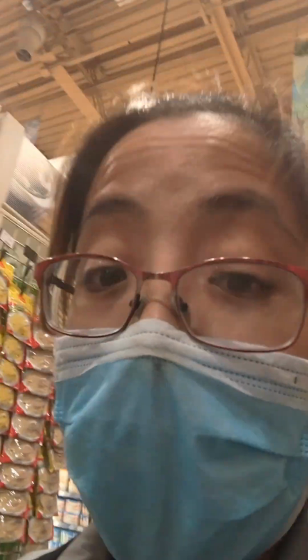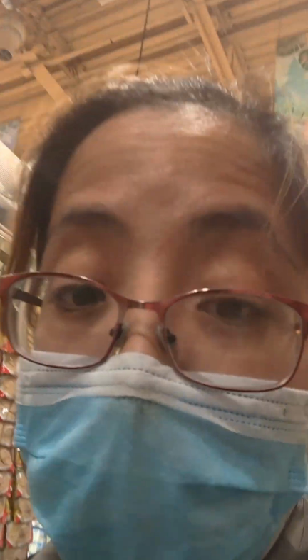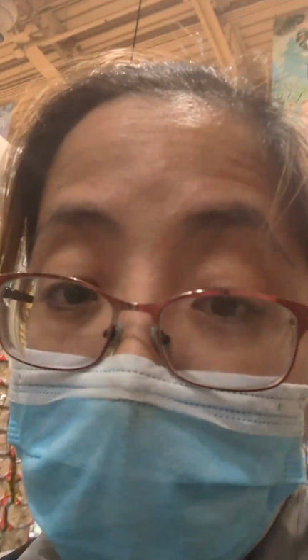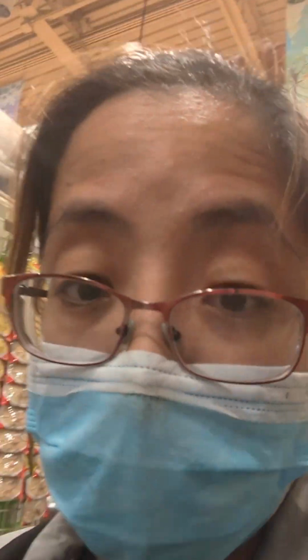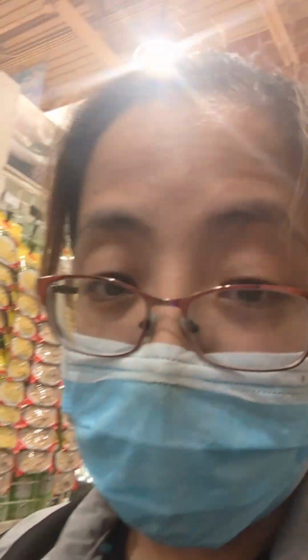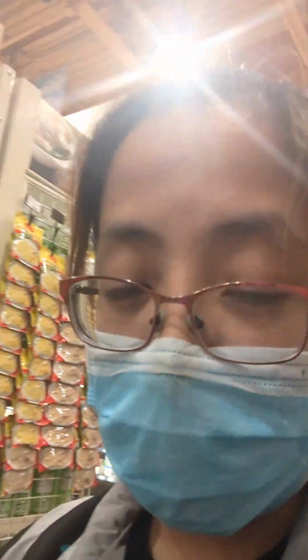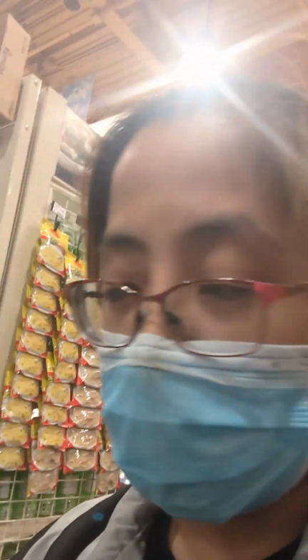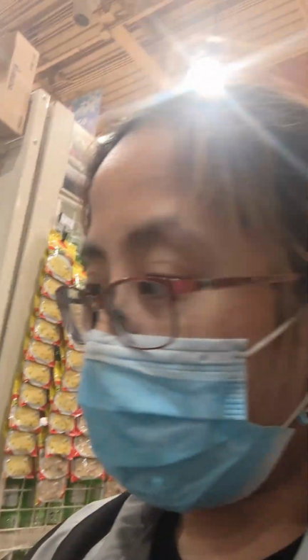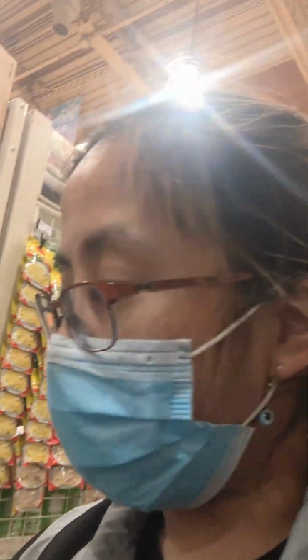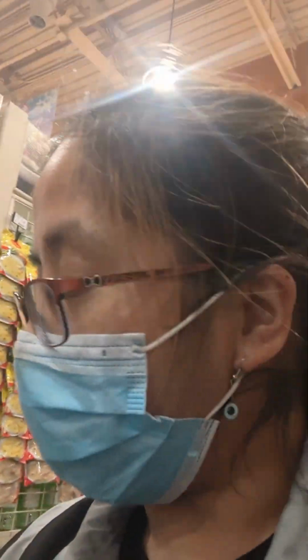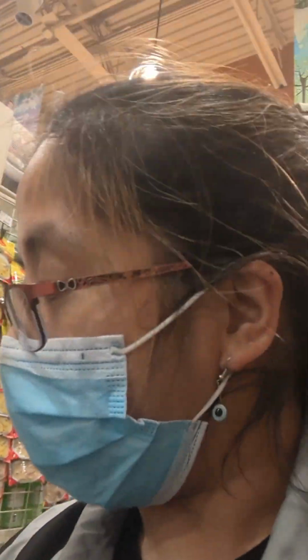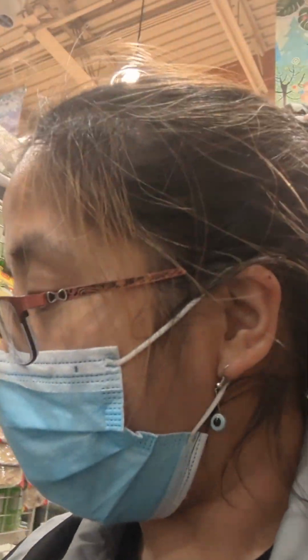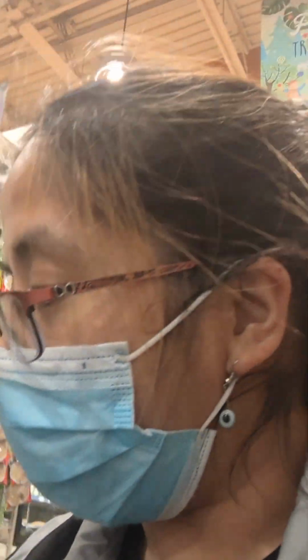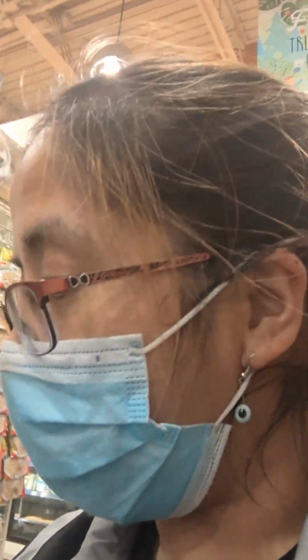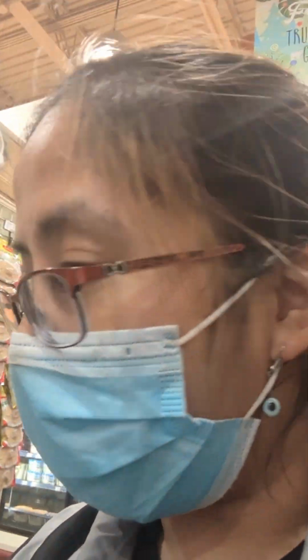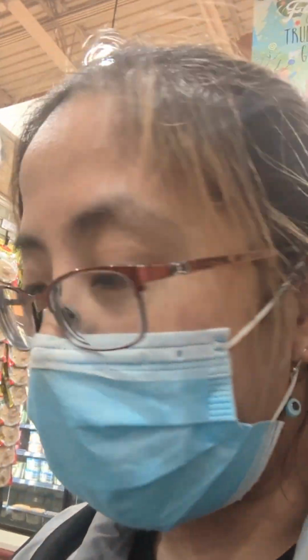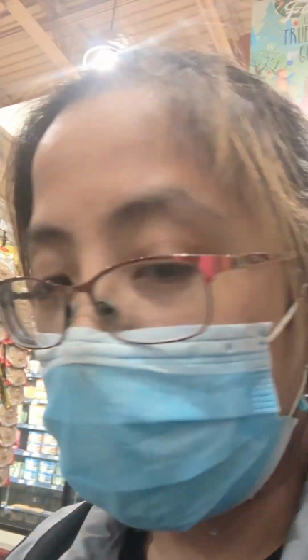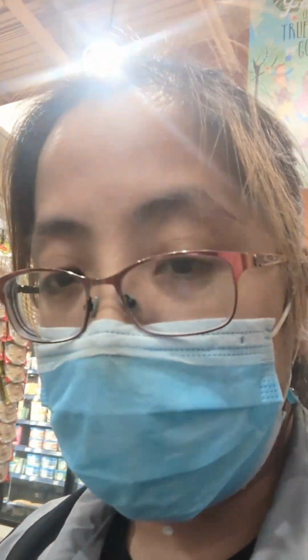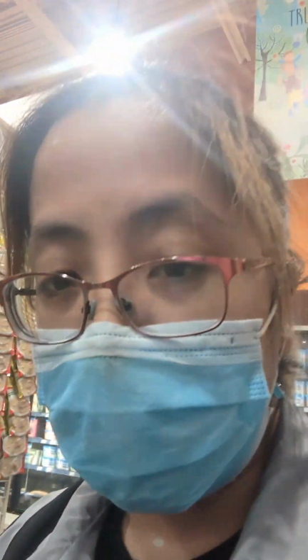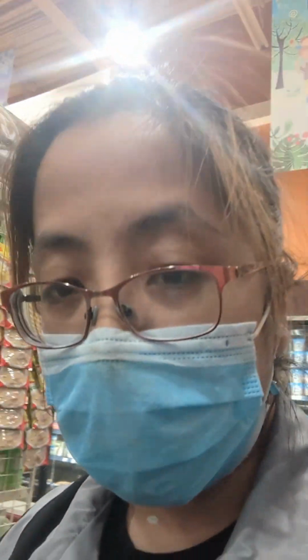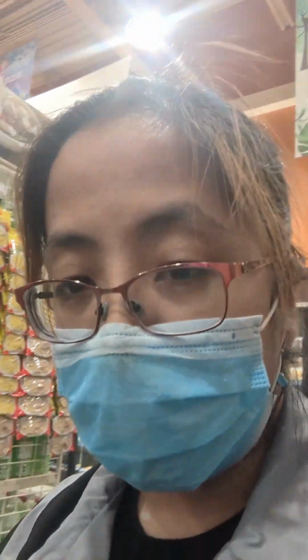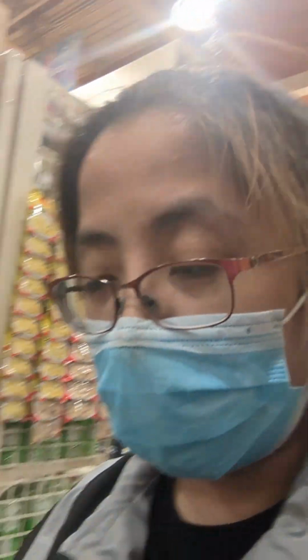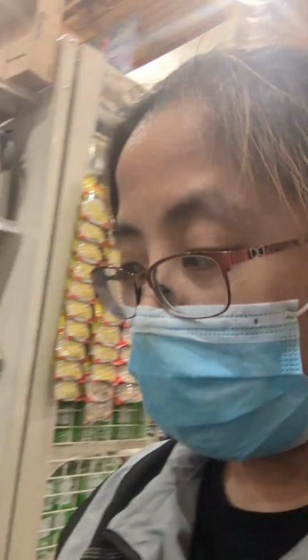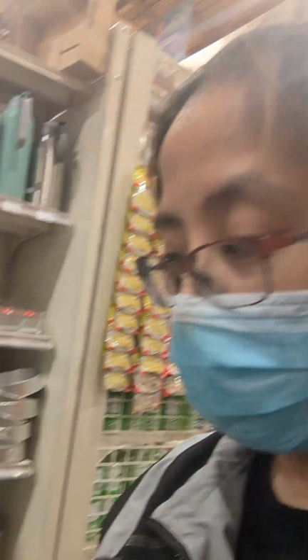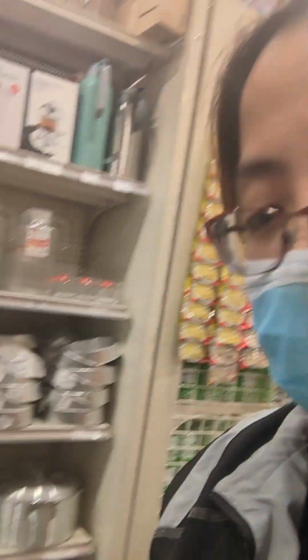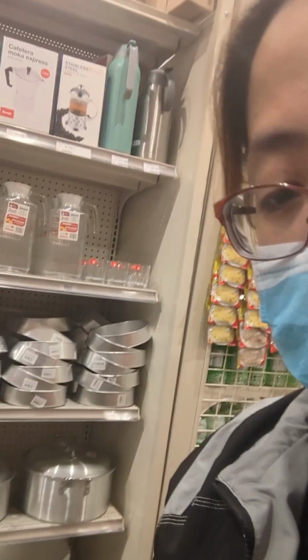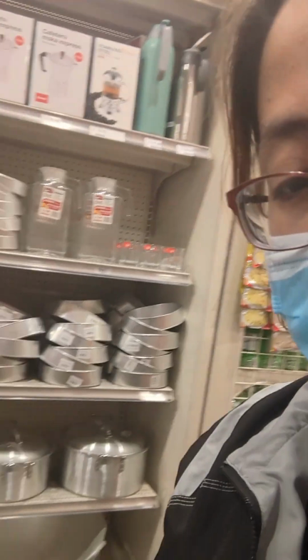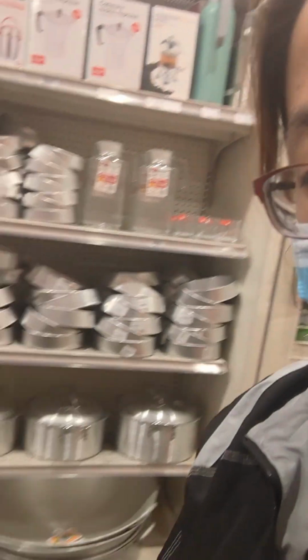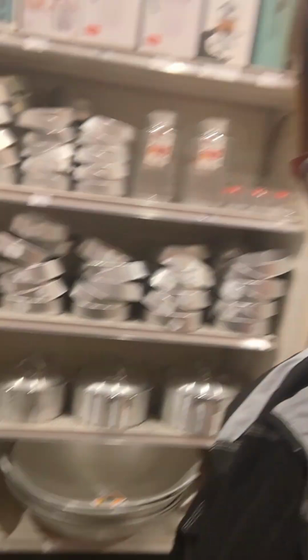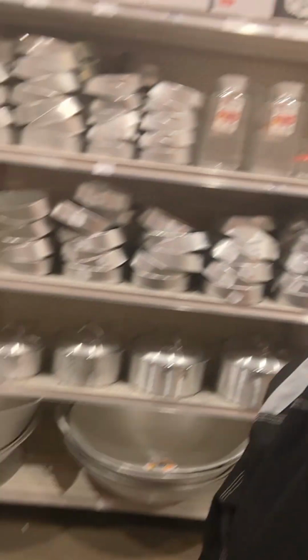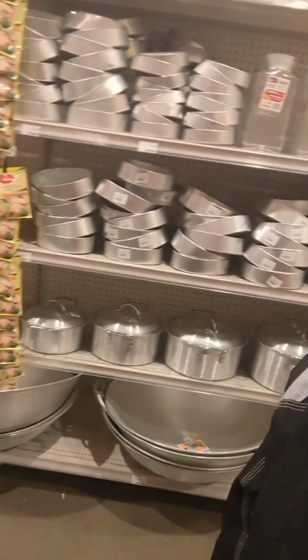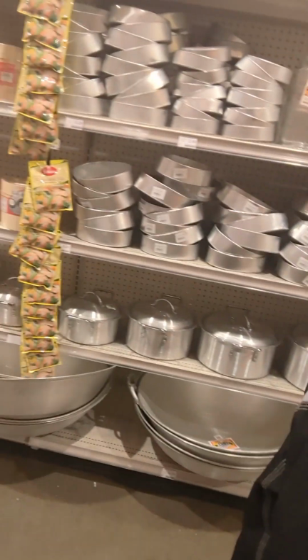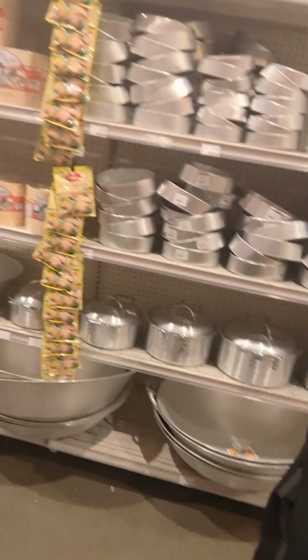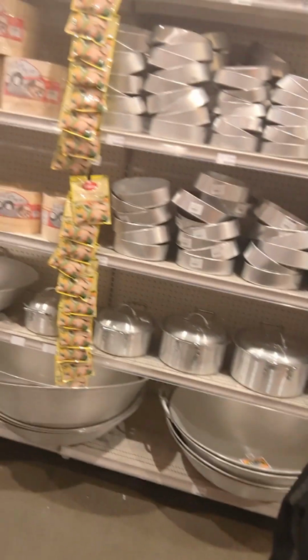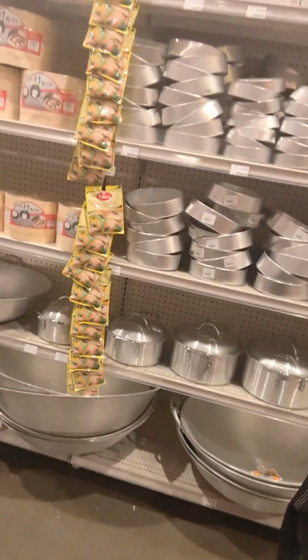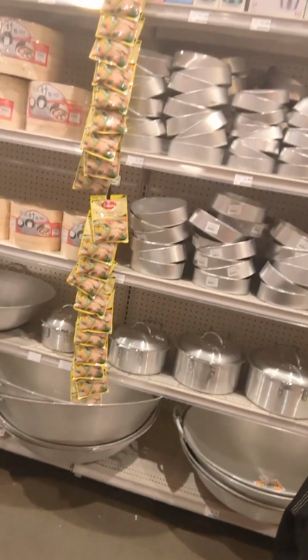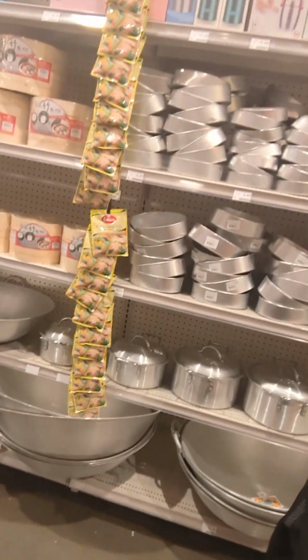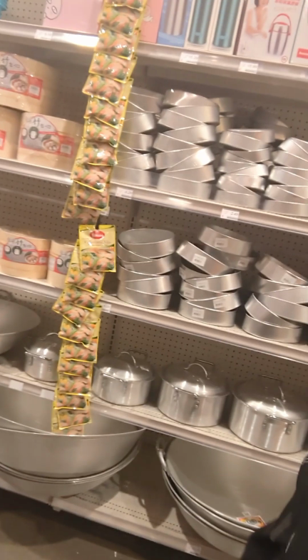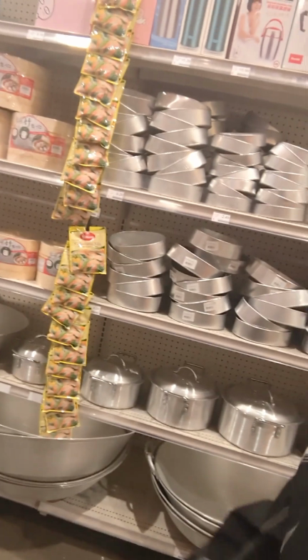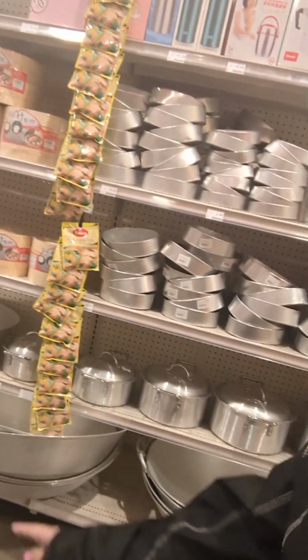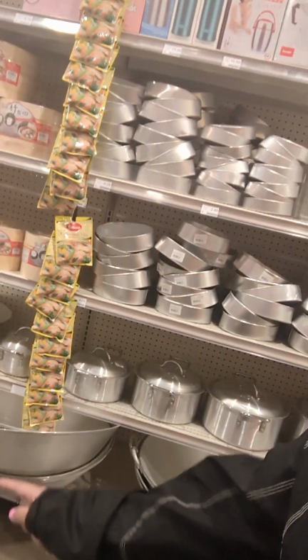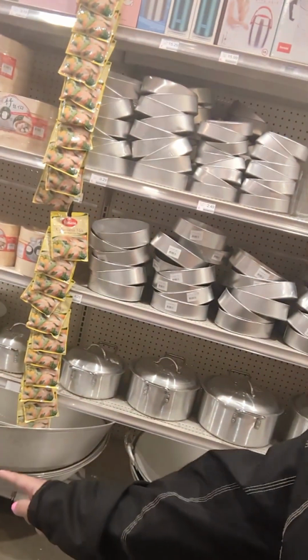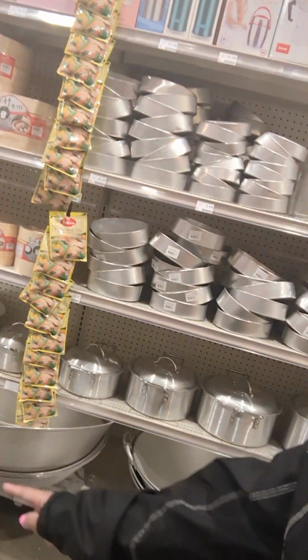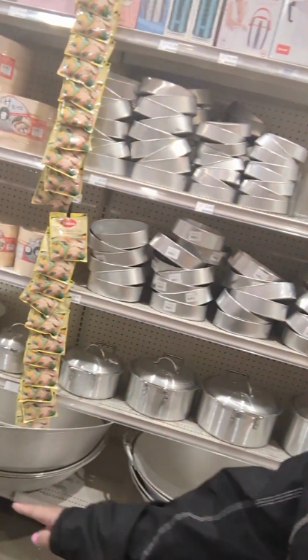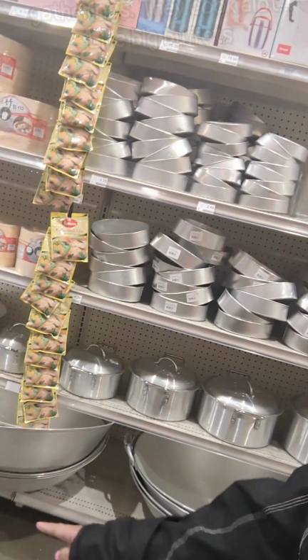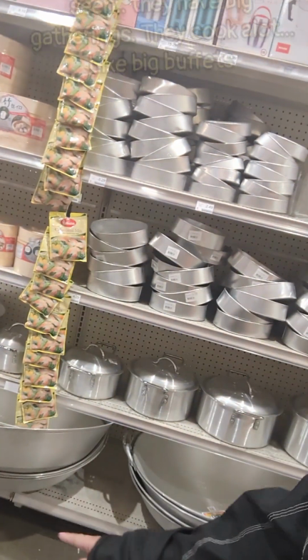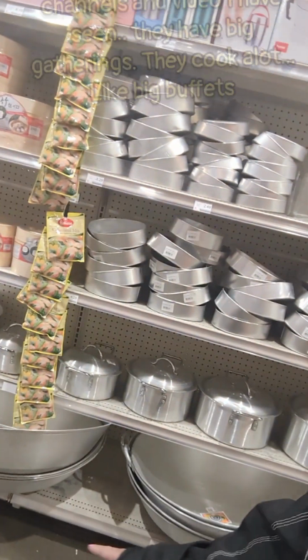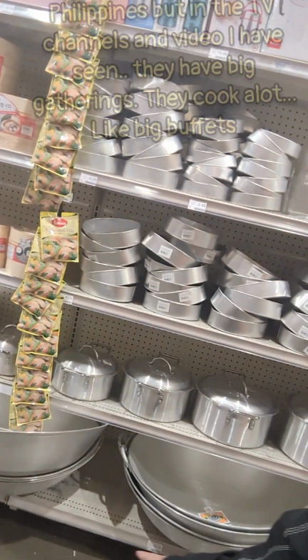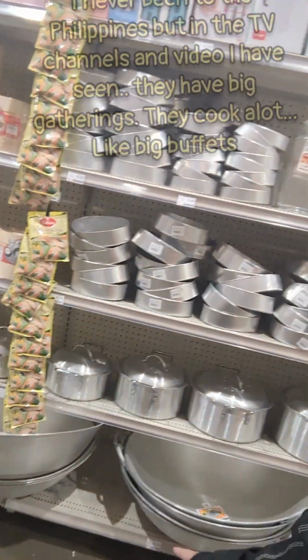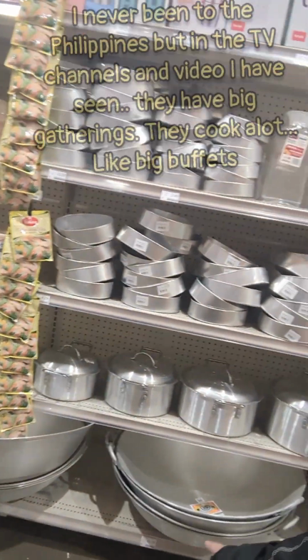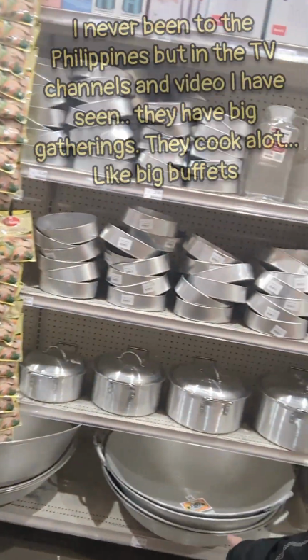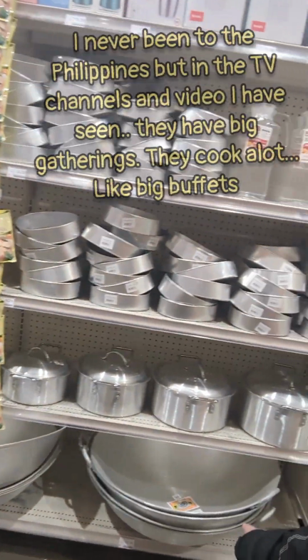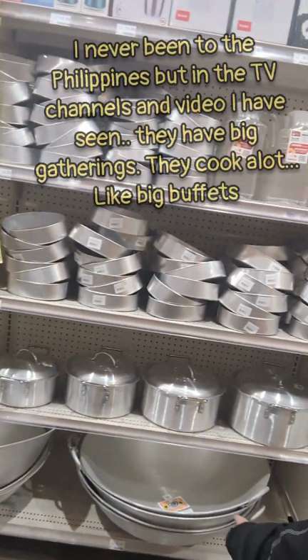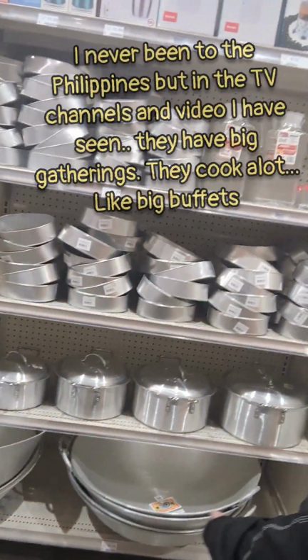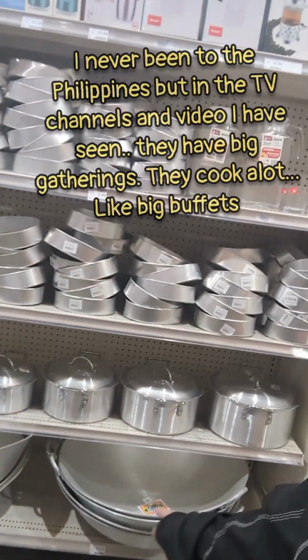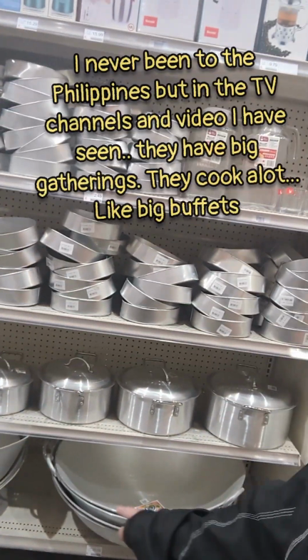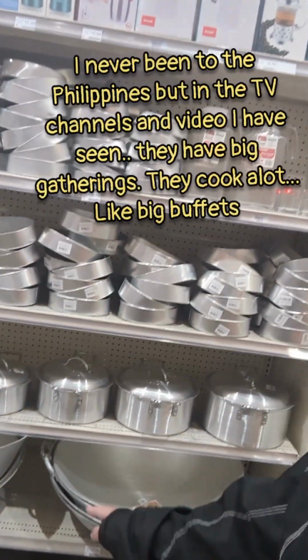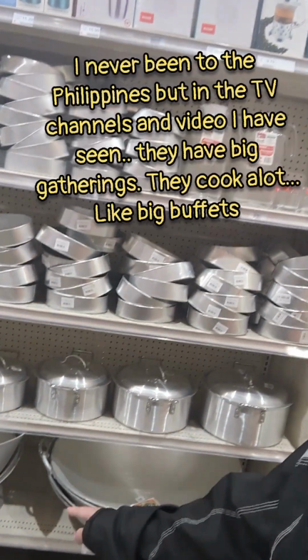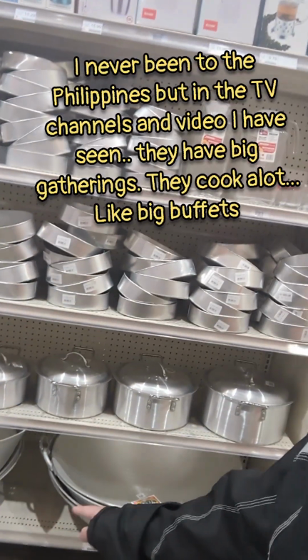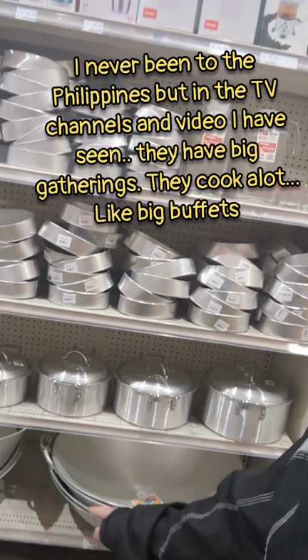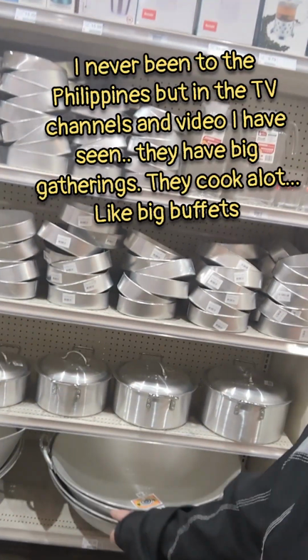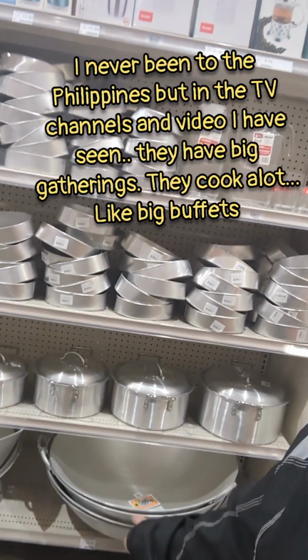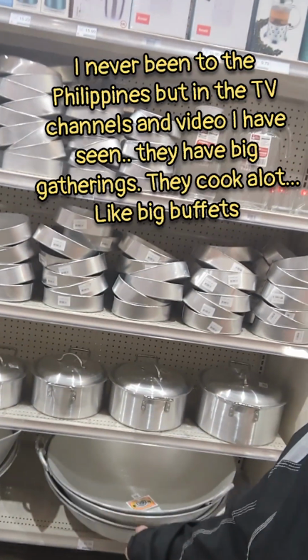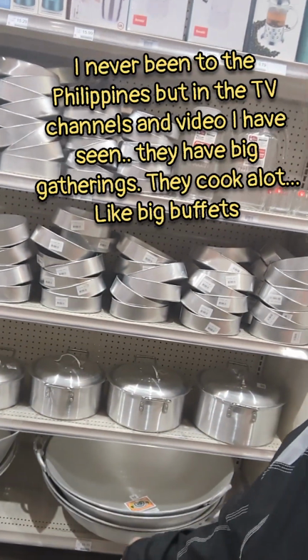And in Filipino cooking, like in big parties, we use this really big pan.